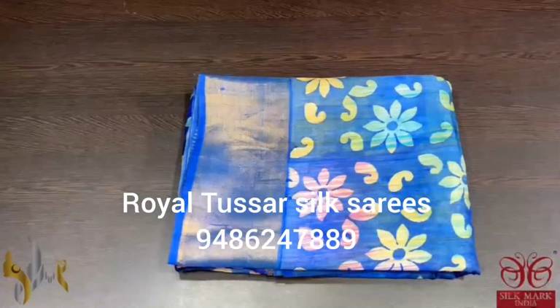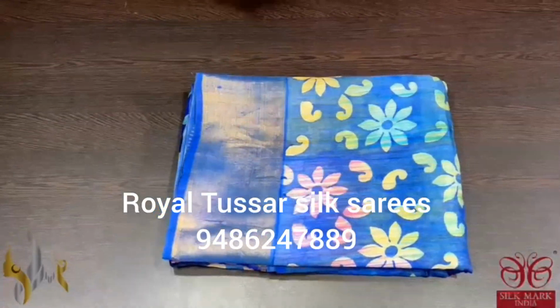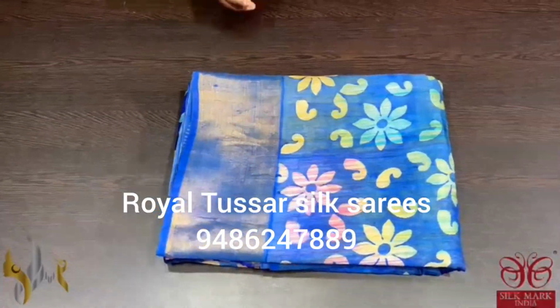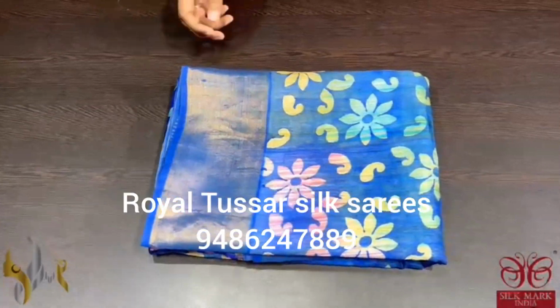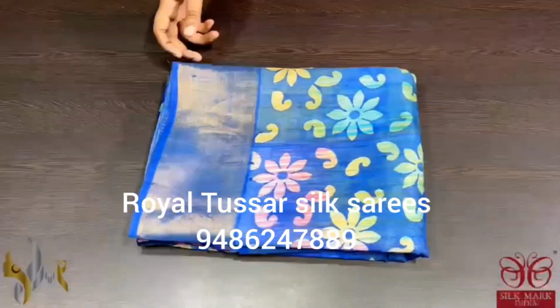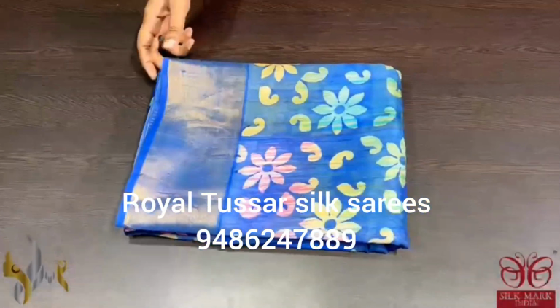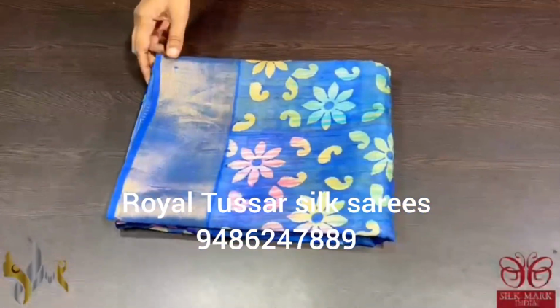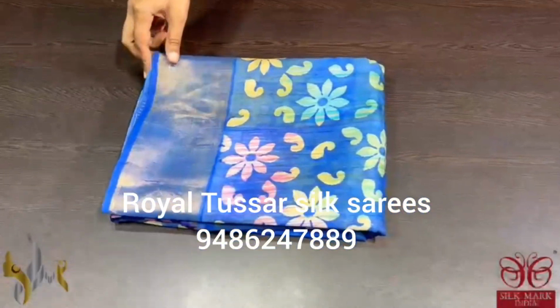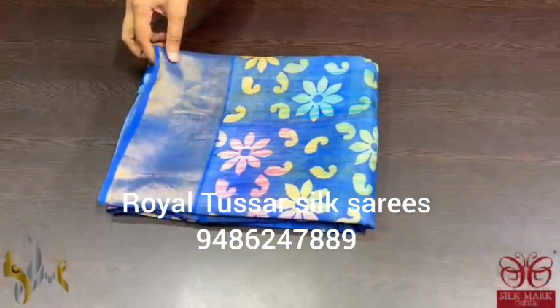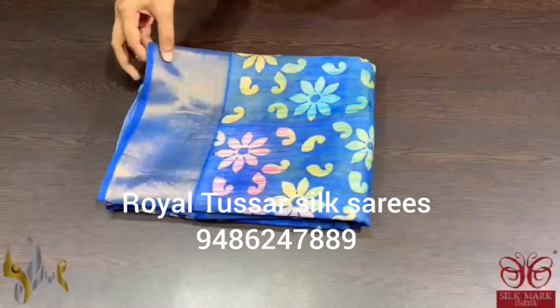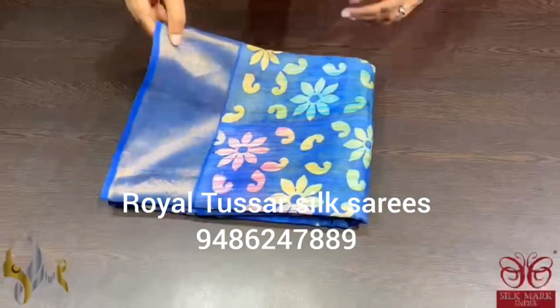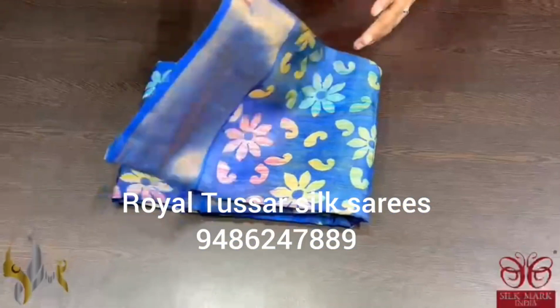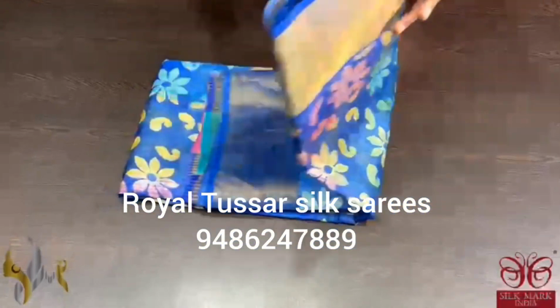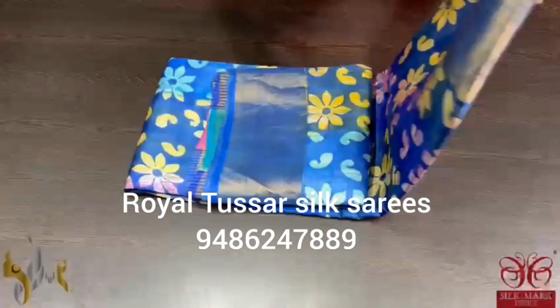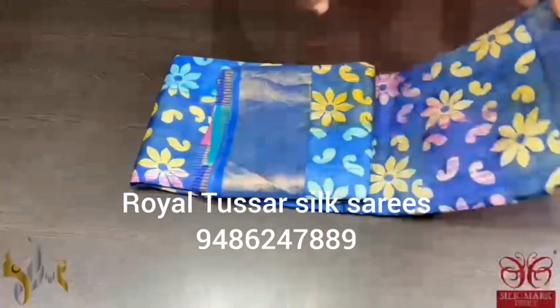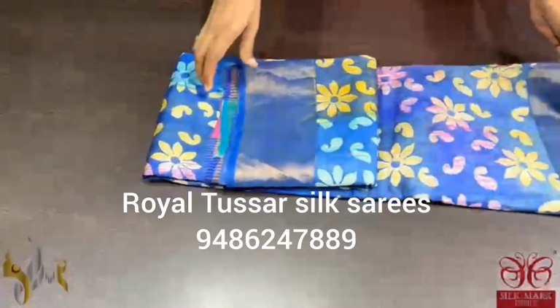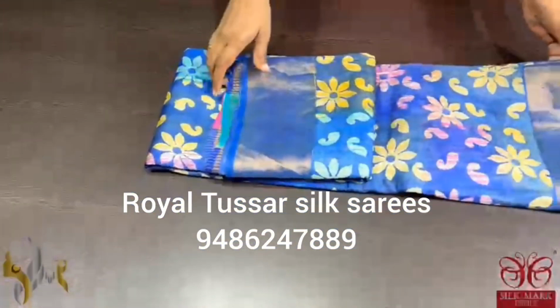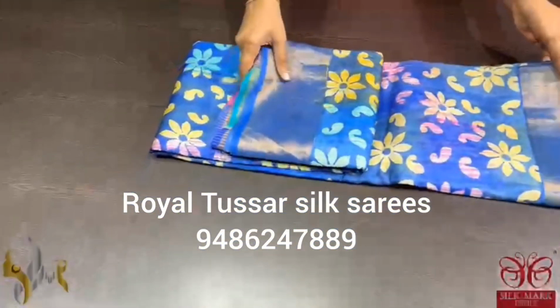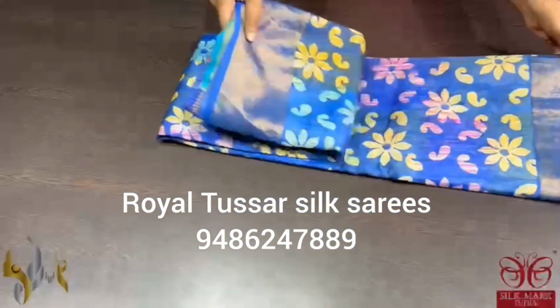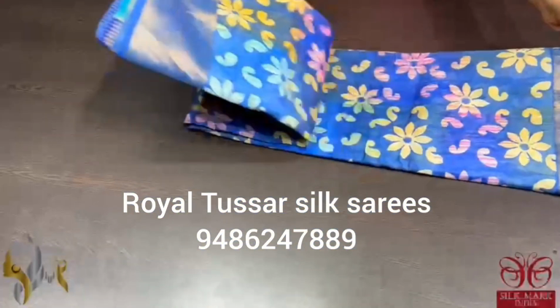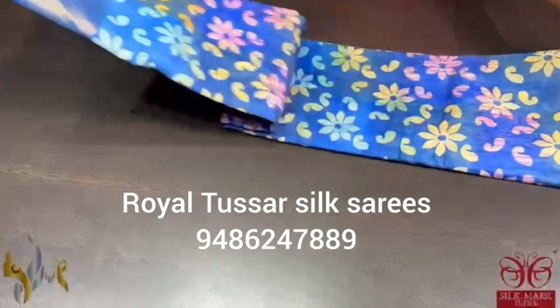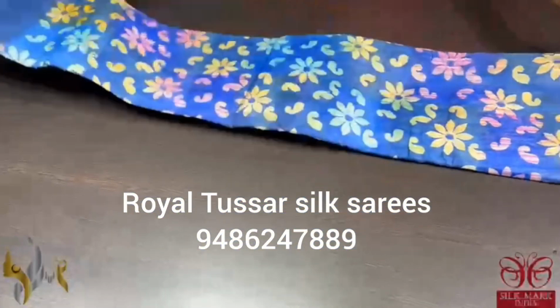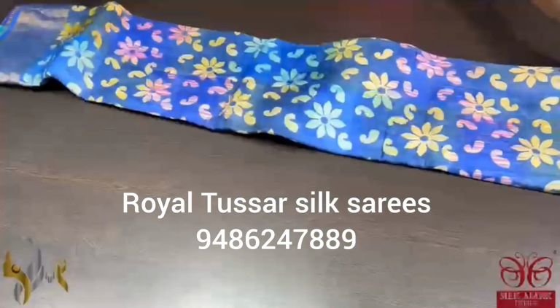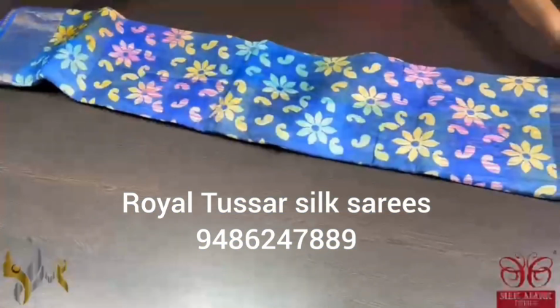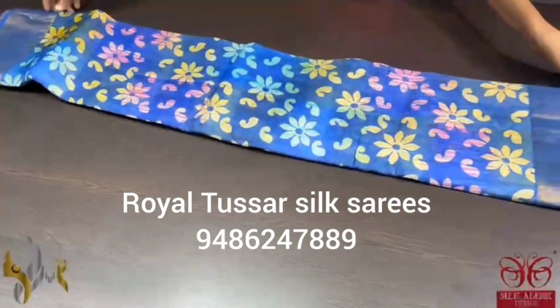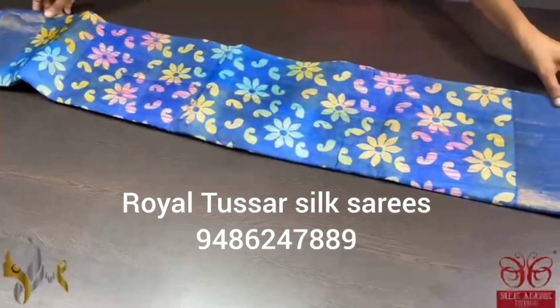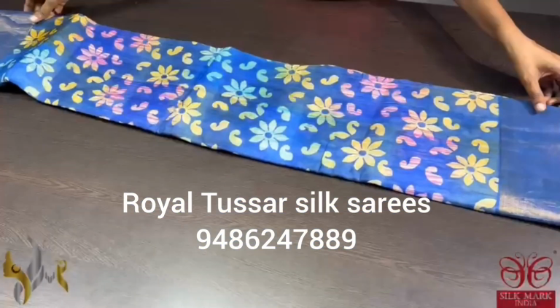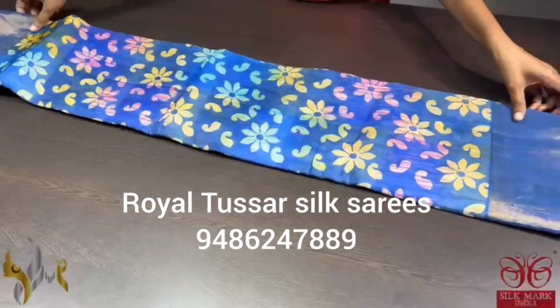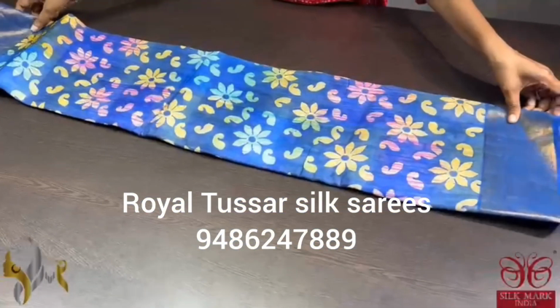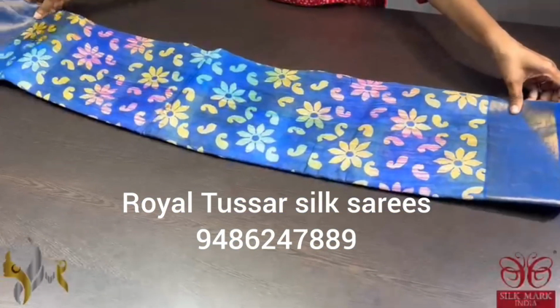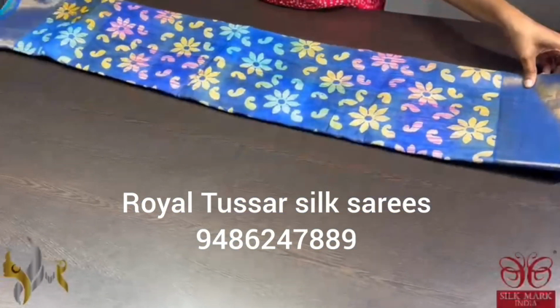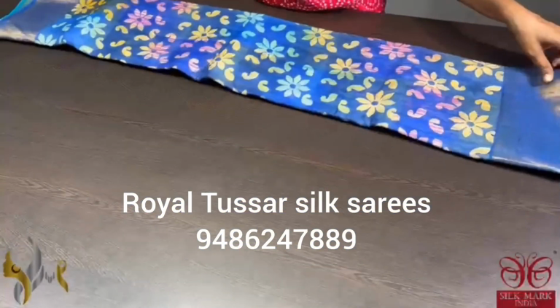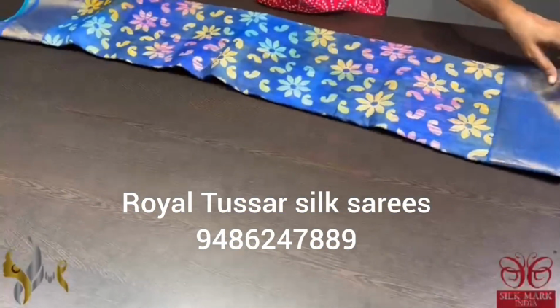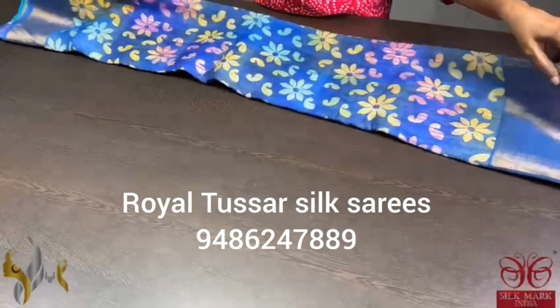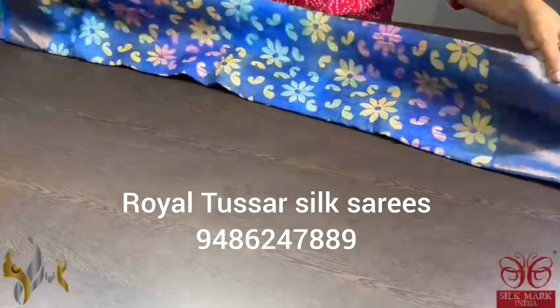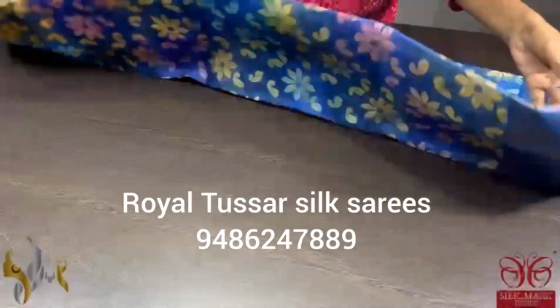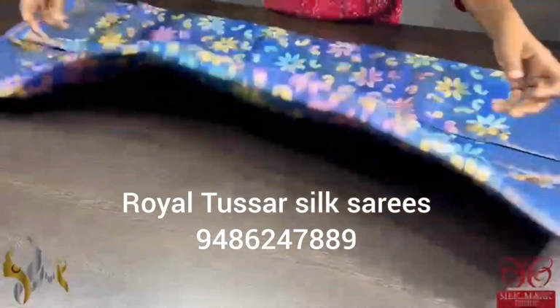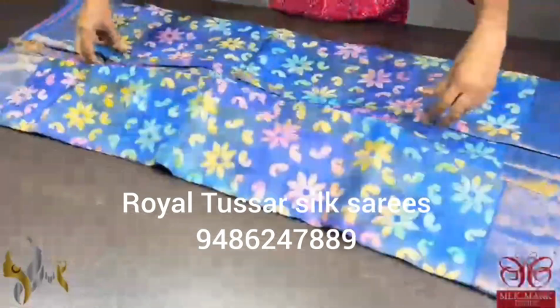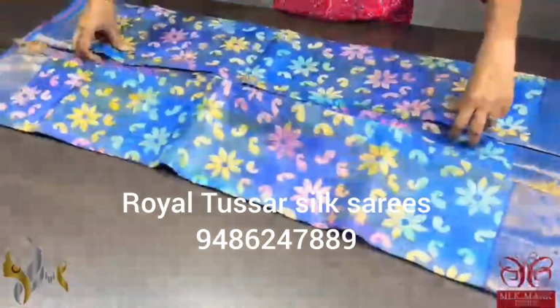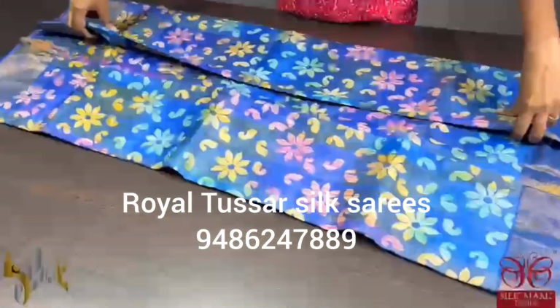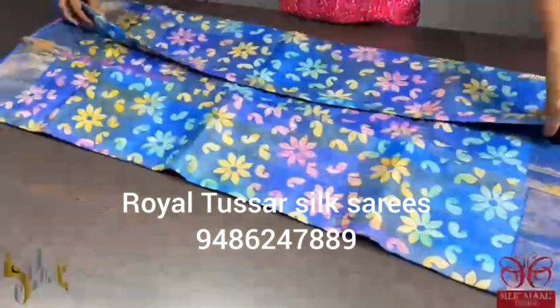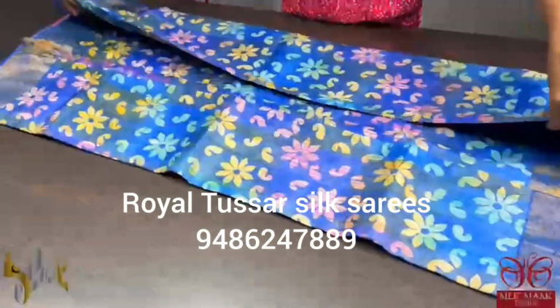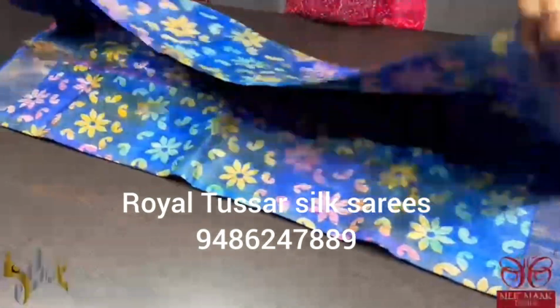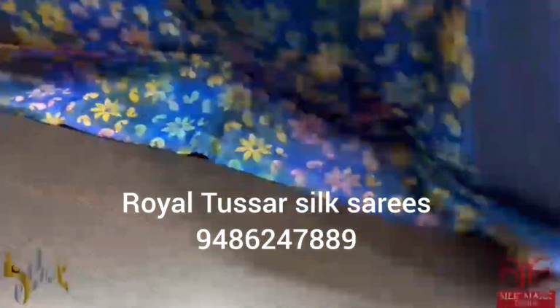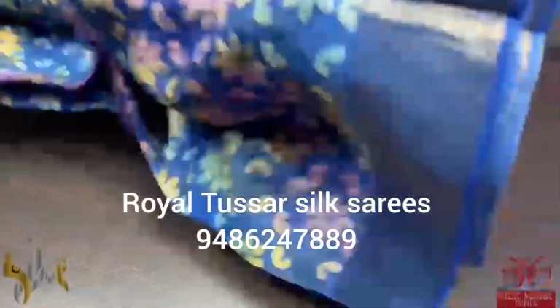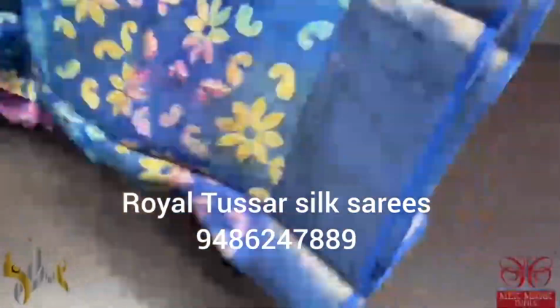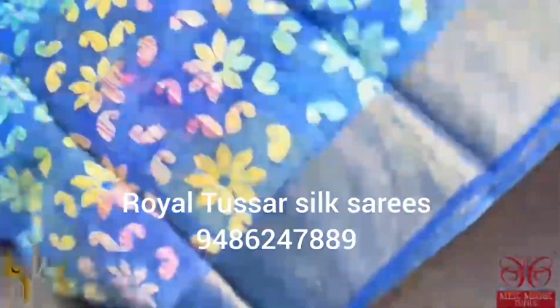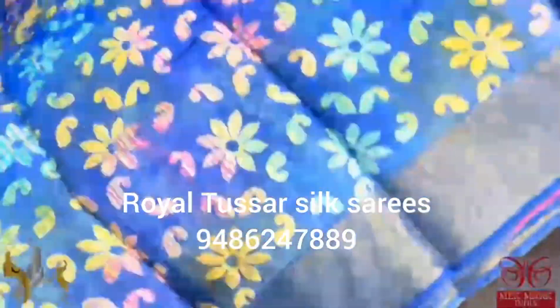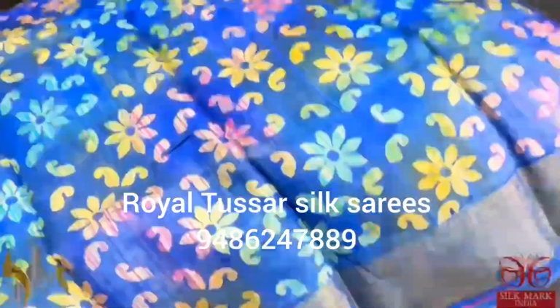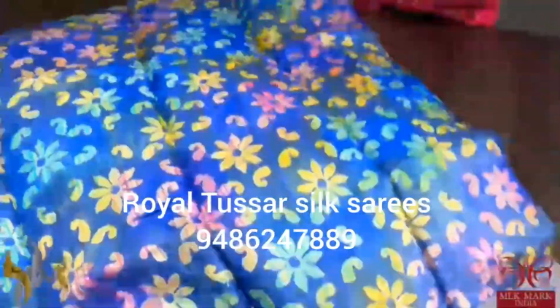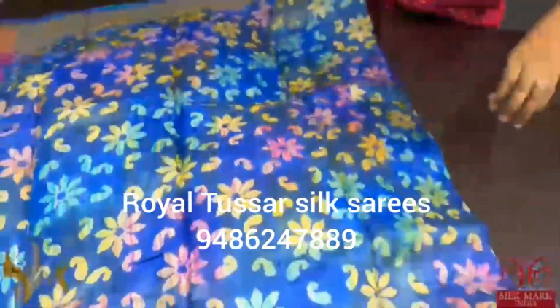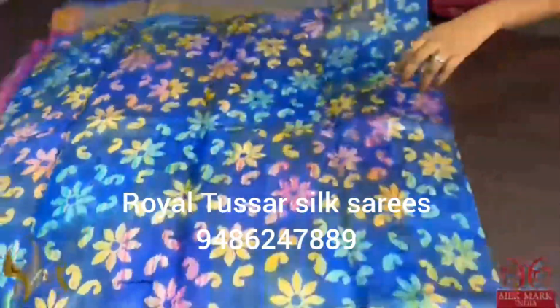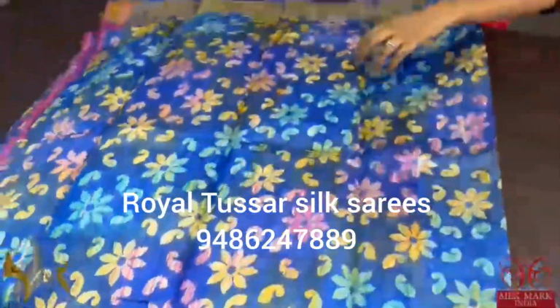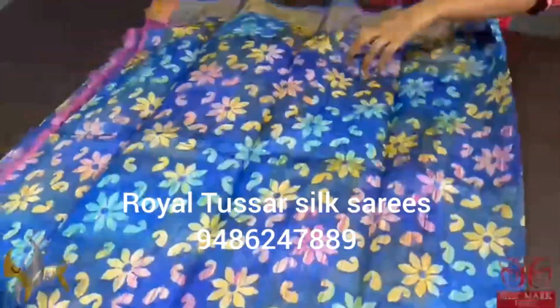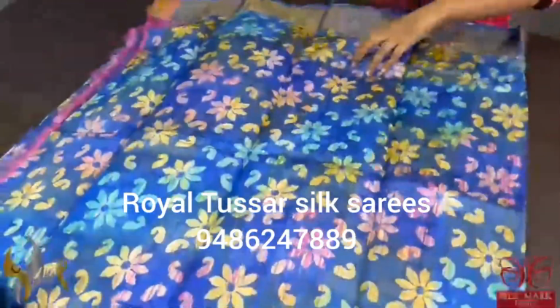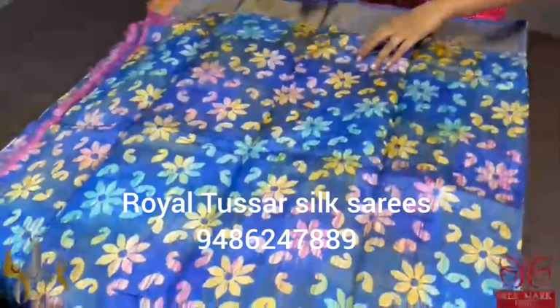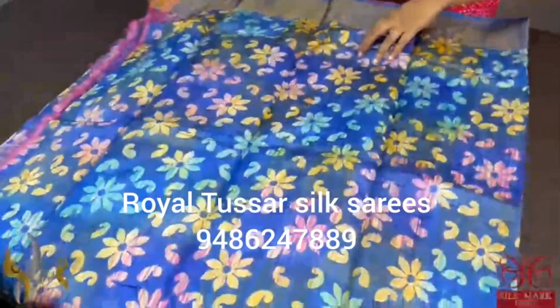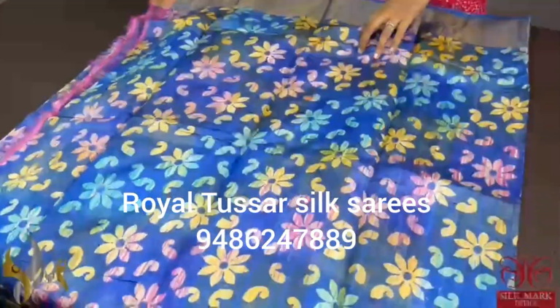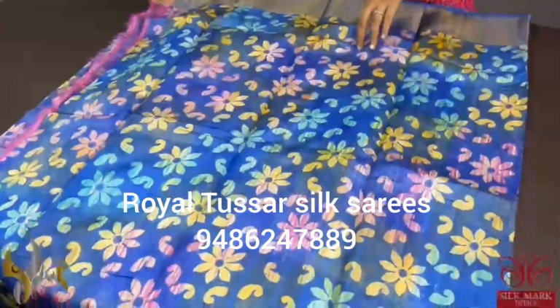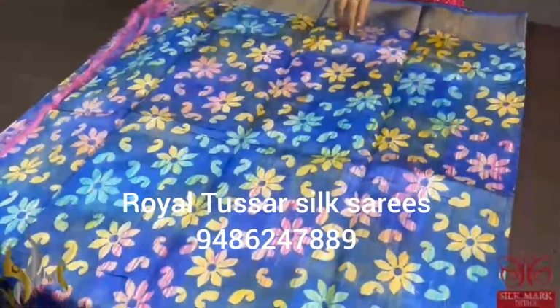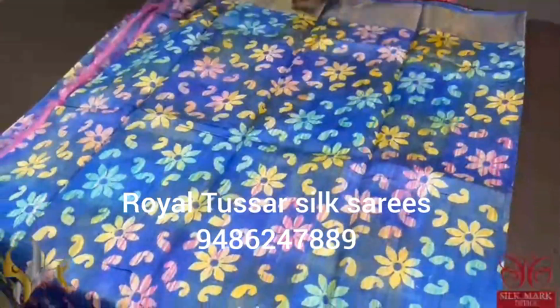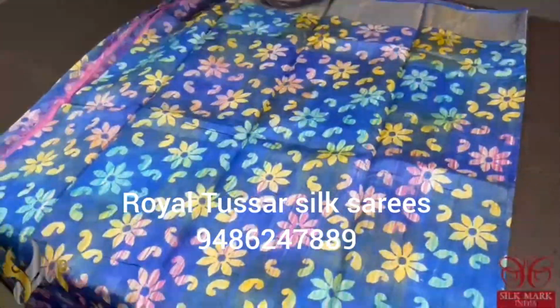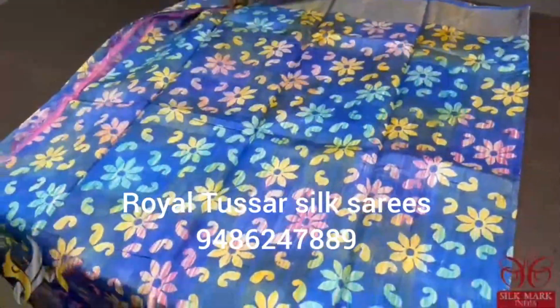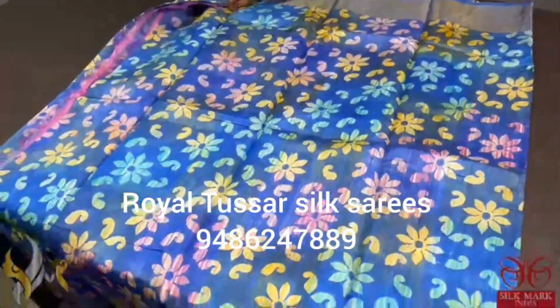Pure Tassa silk sari, premium quality, hand lock printed, with zari borders done on a premium acid wash with Tassa silk.